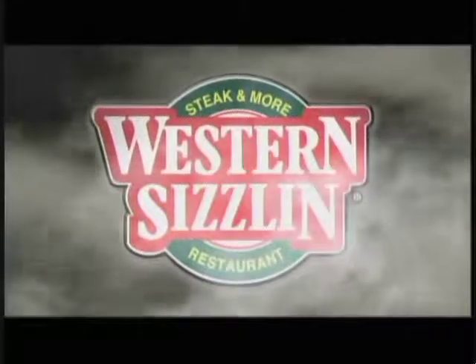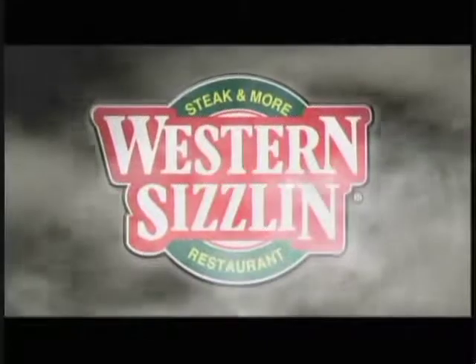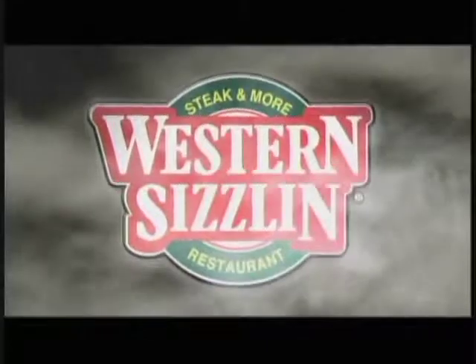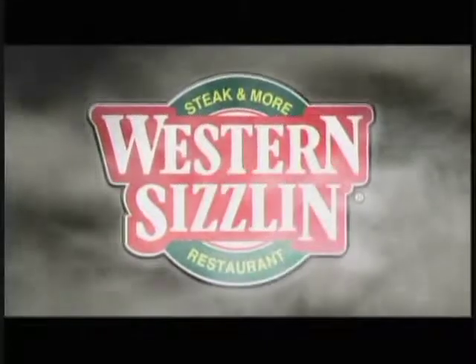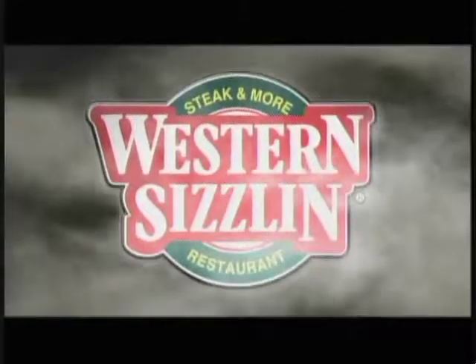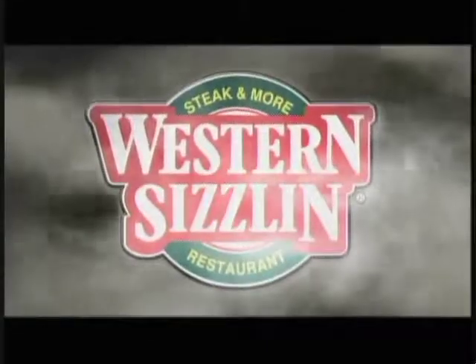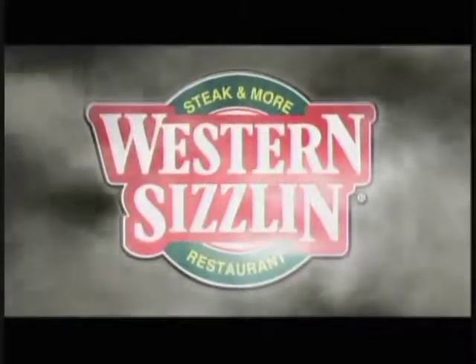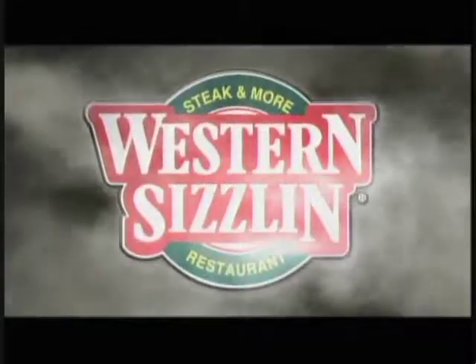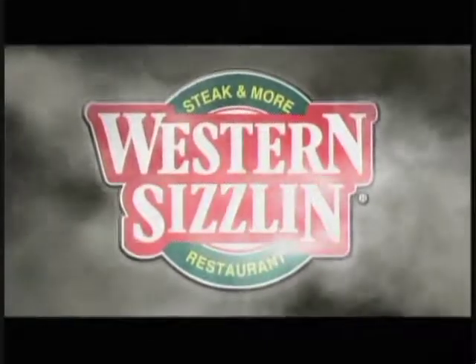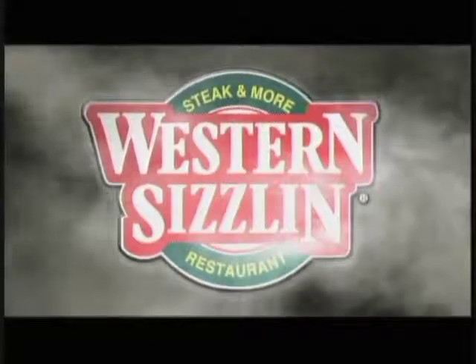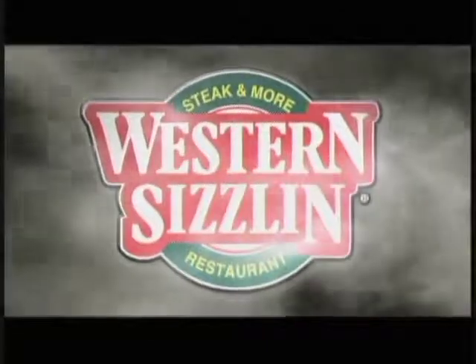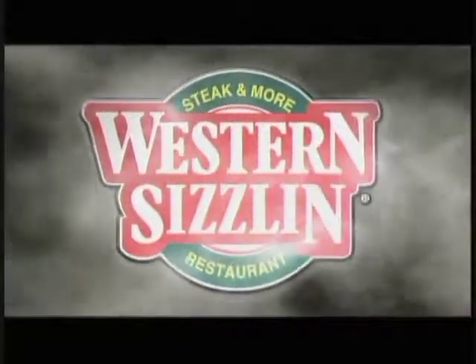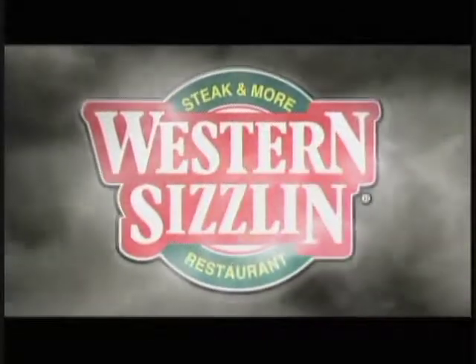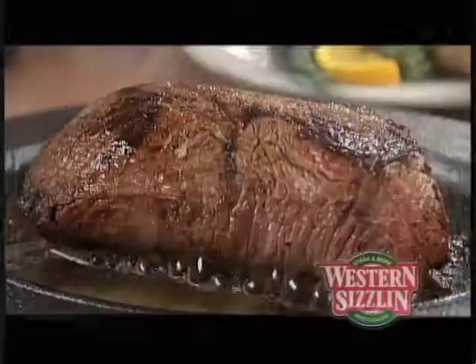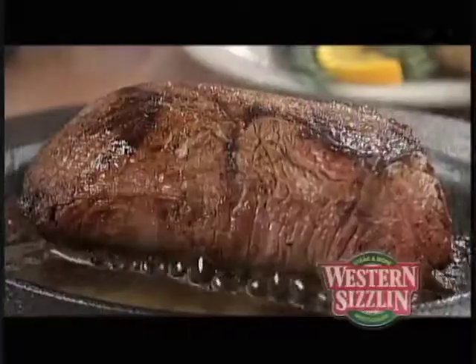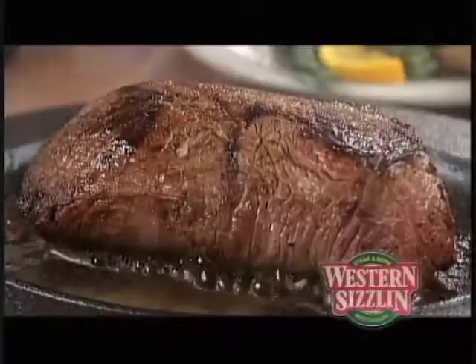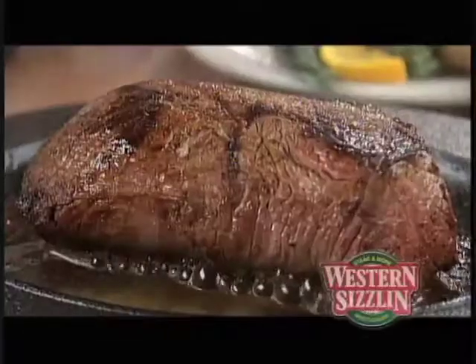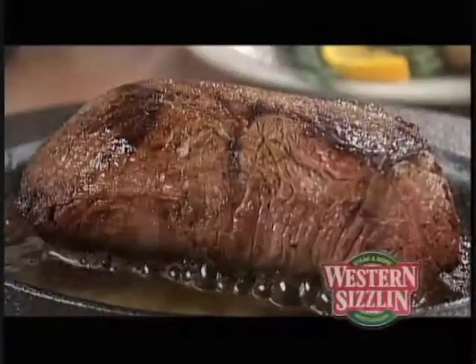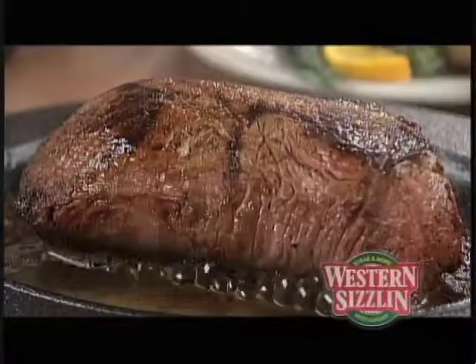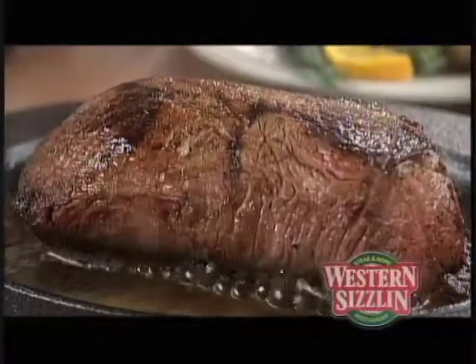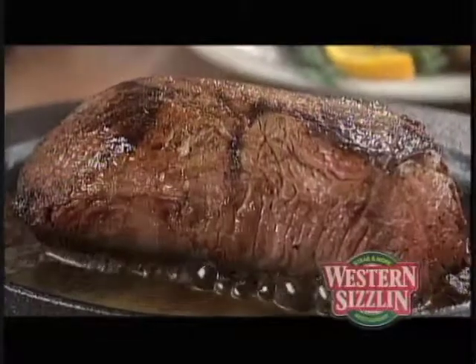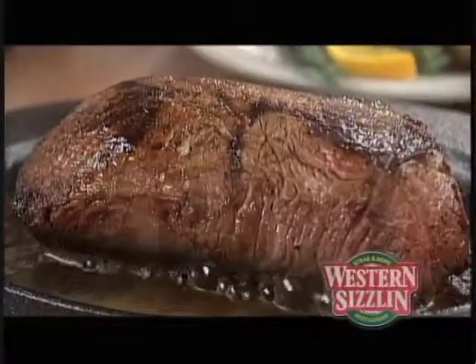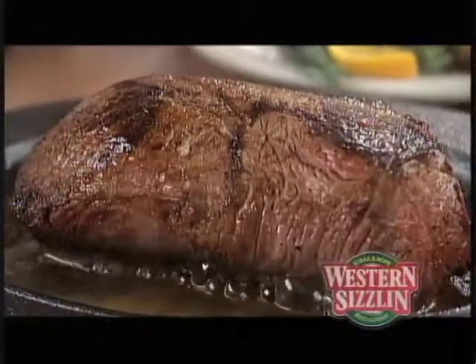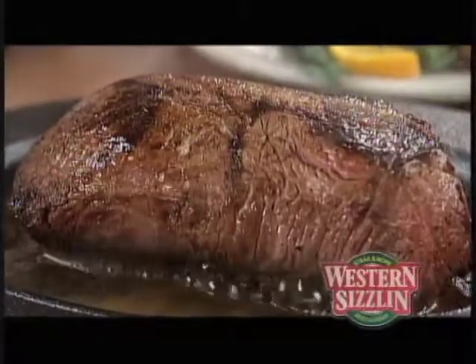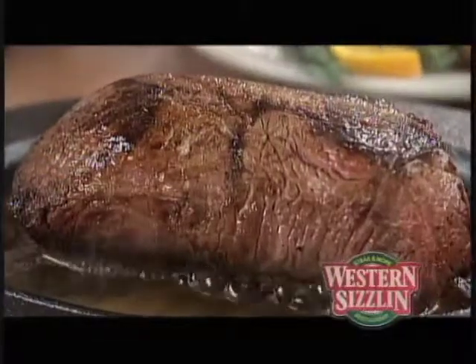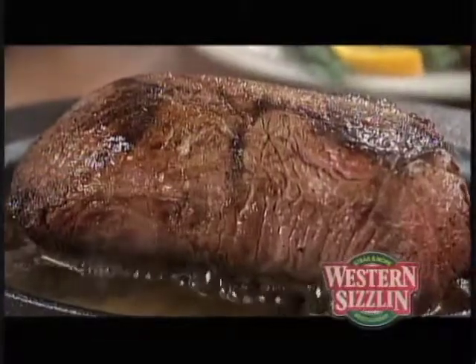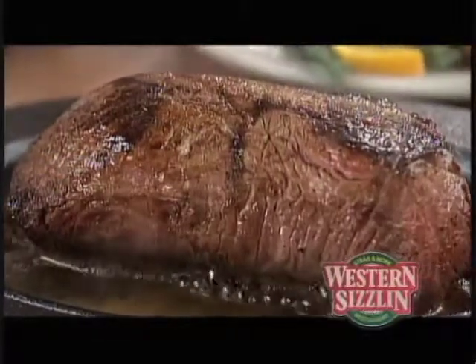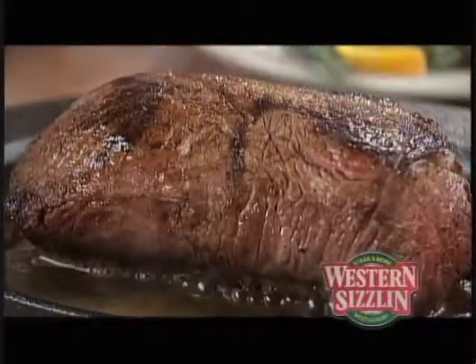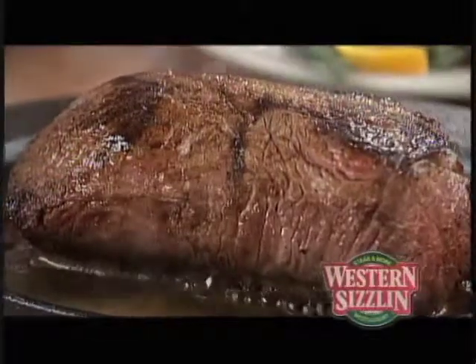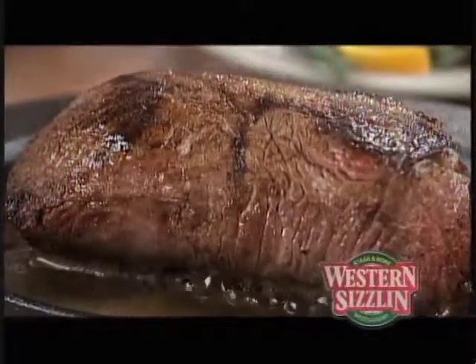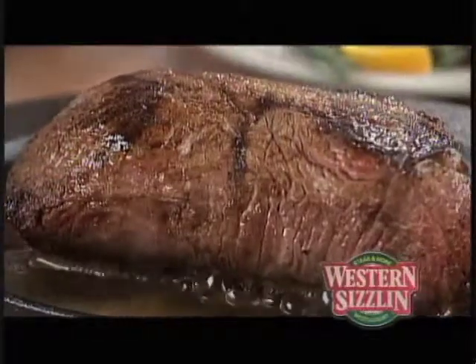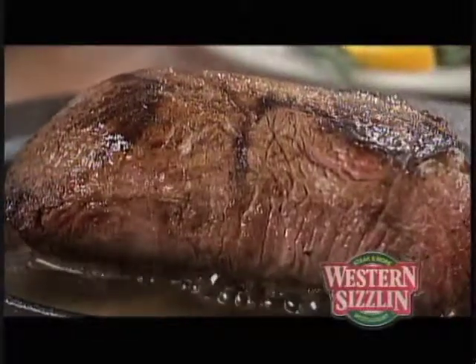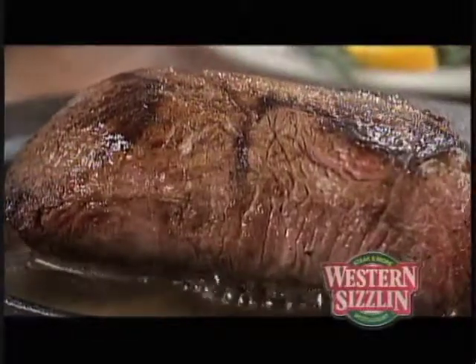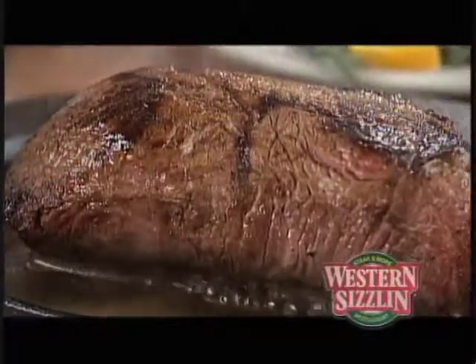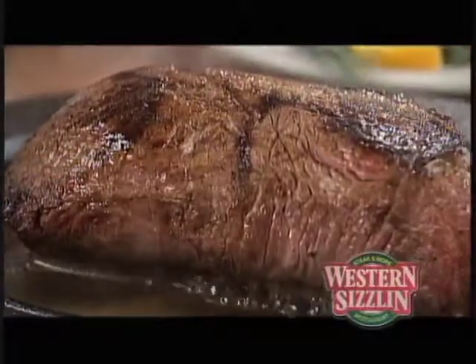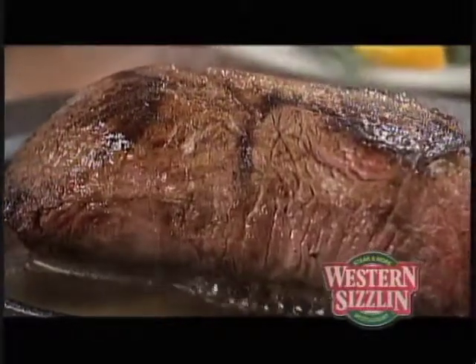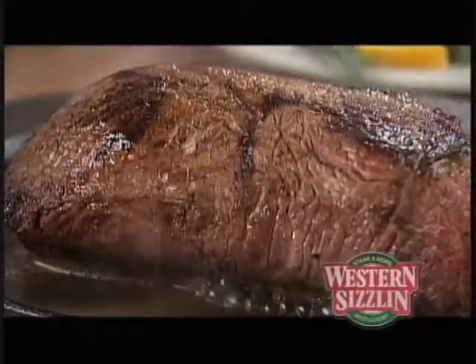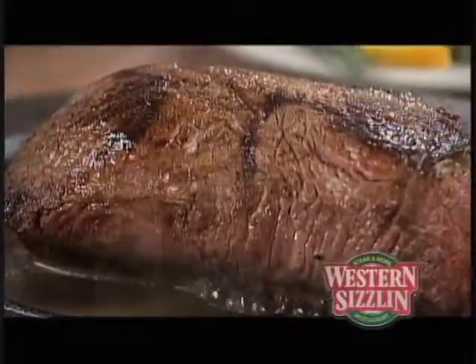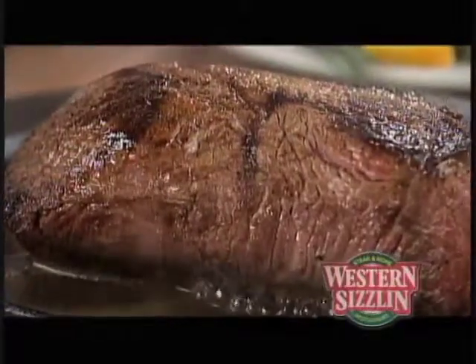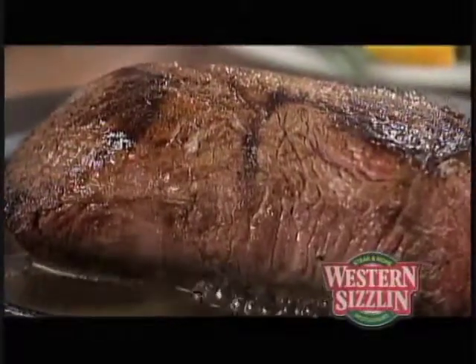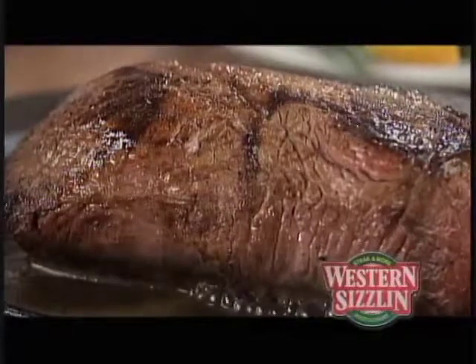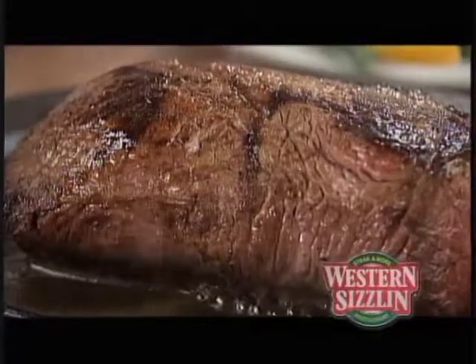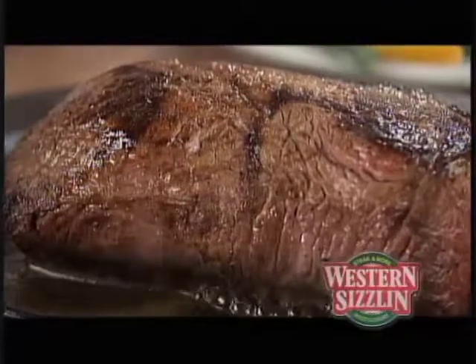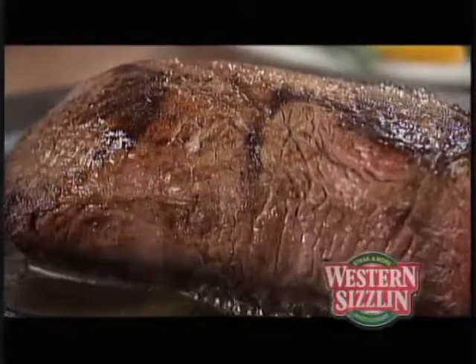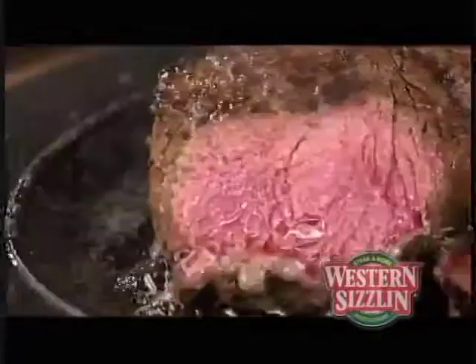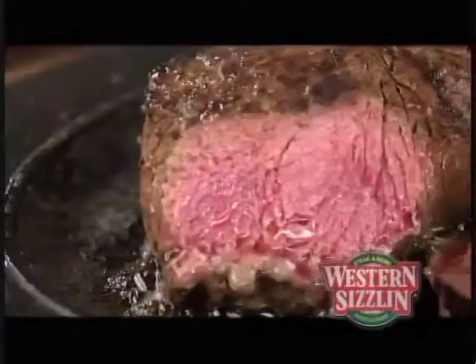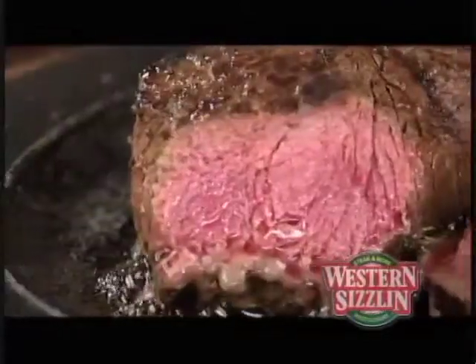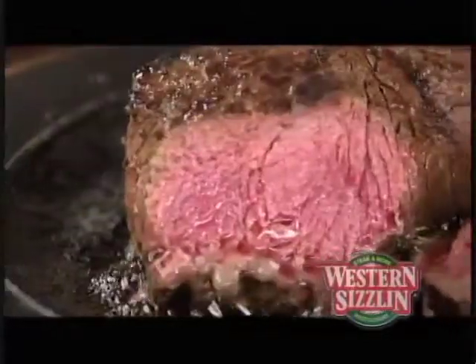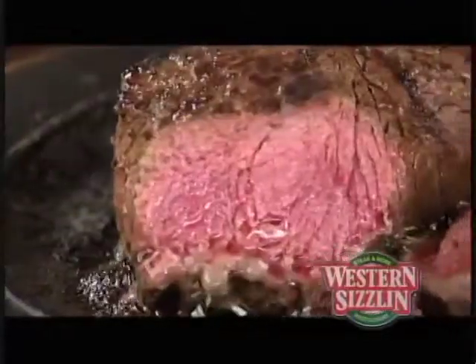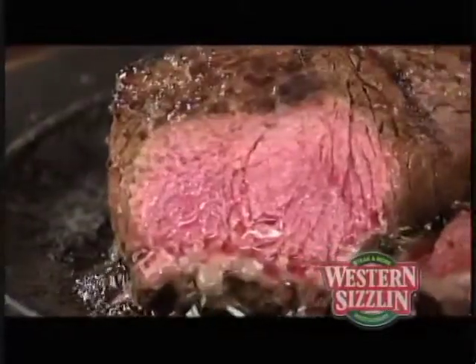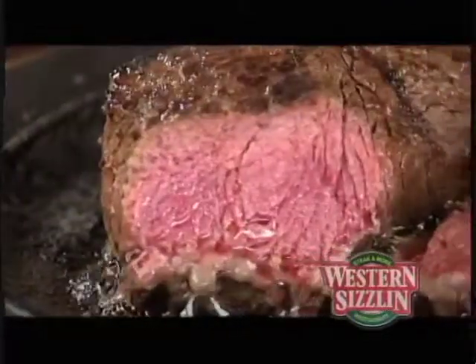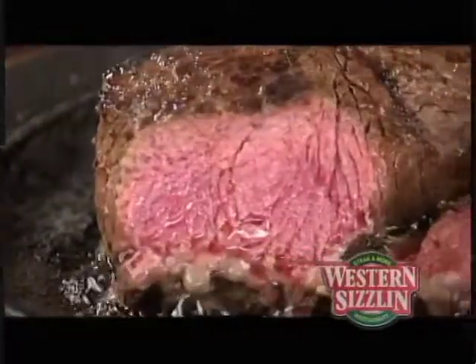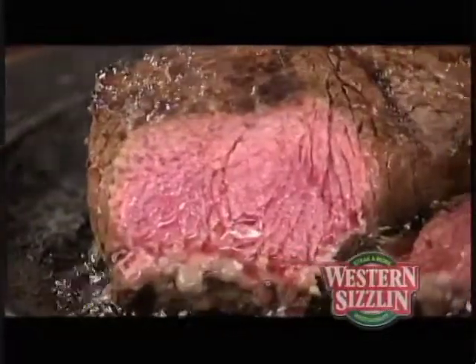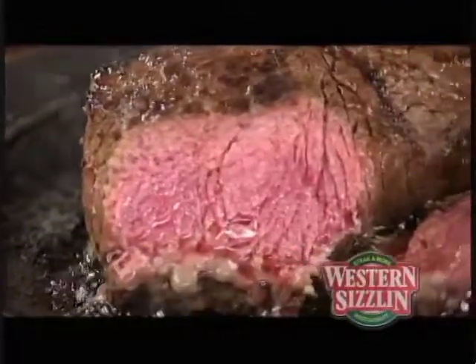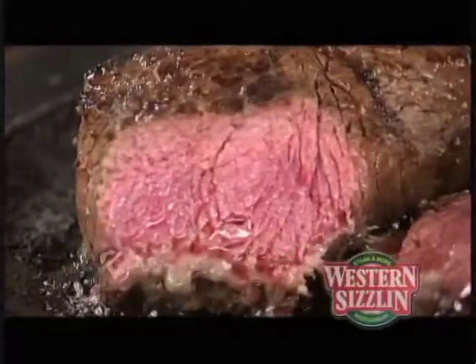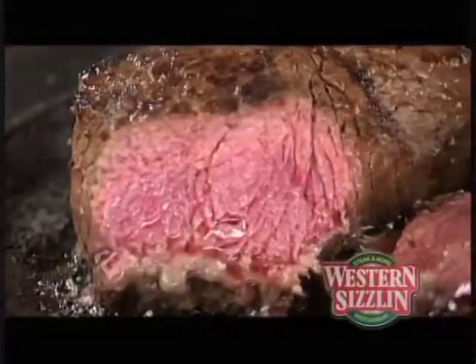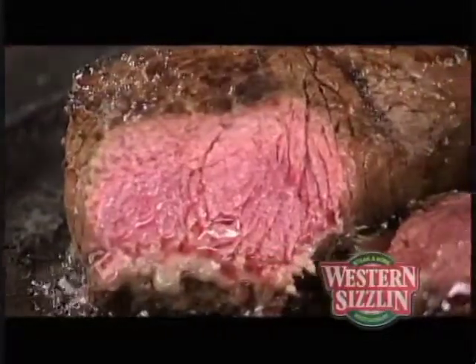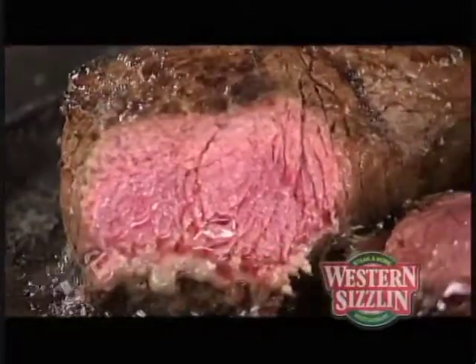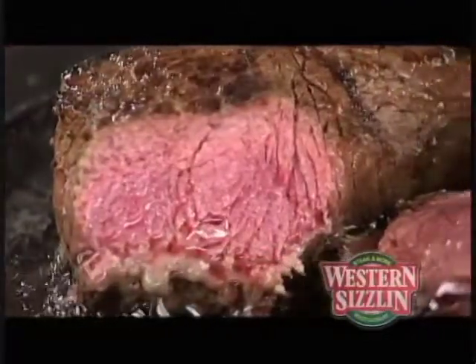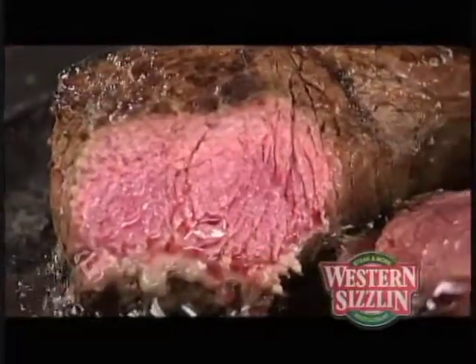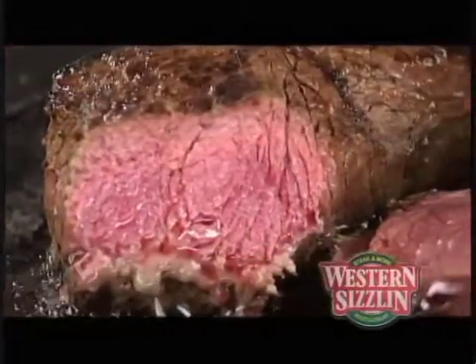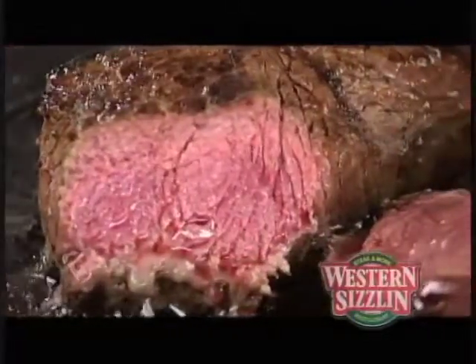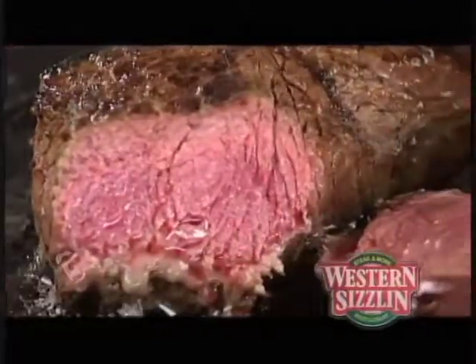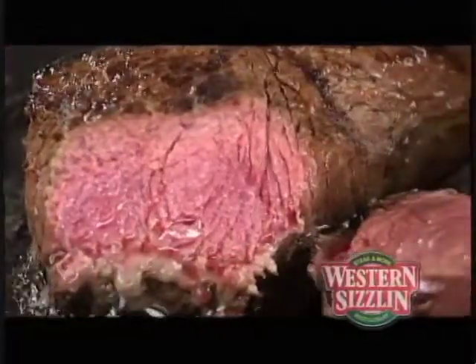Can't you just smell that? Sizzlin' Steak. 100% Angus beef. Thick cut, tender, juicy steak.